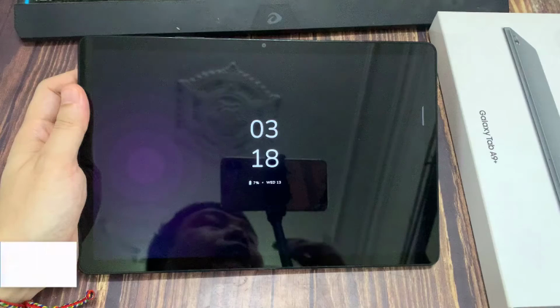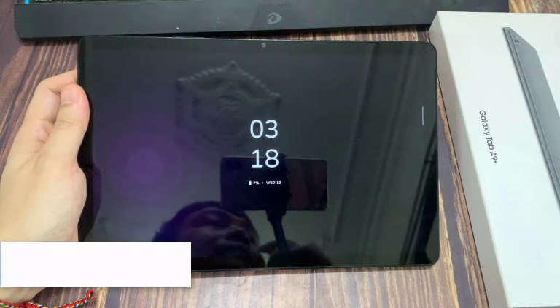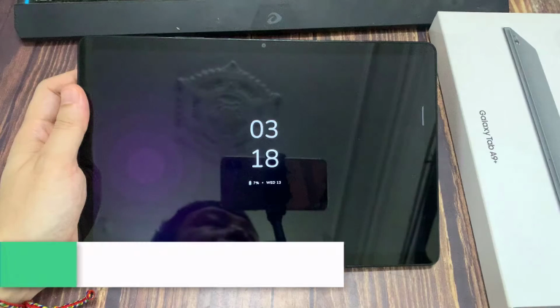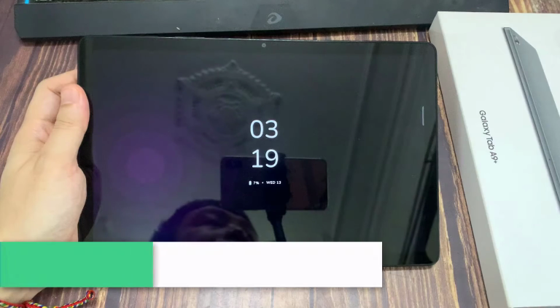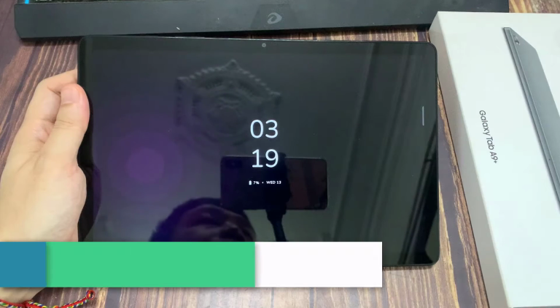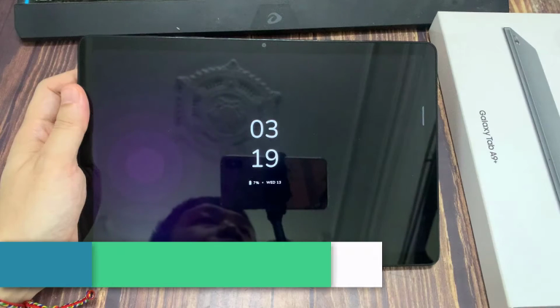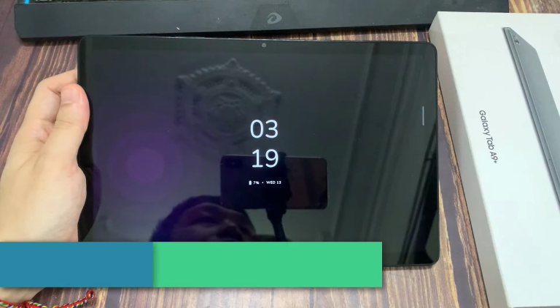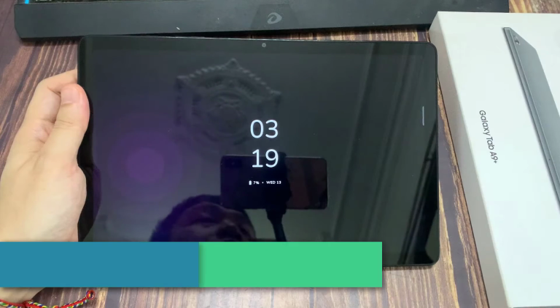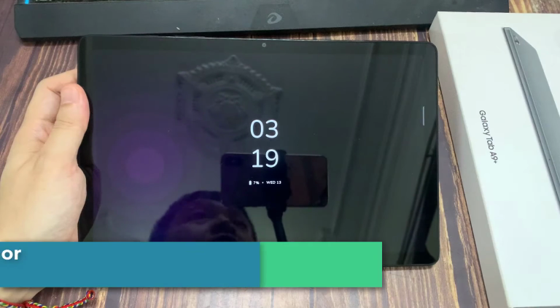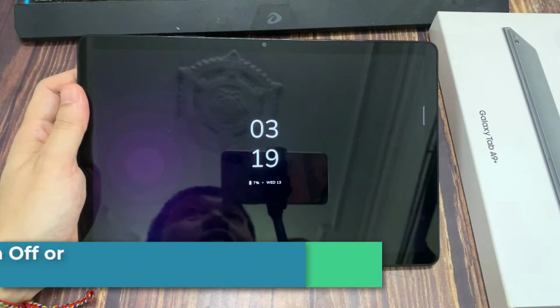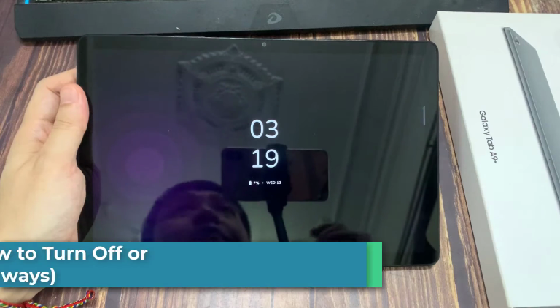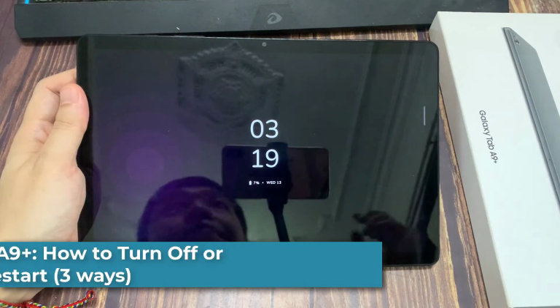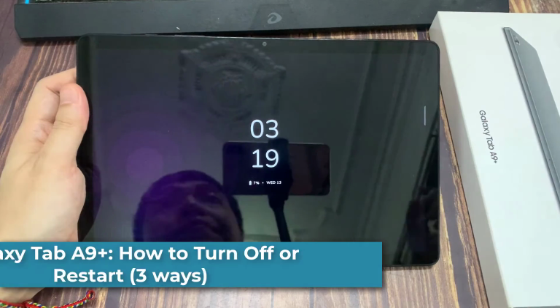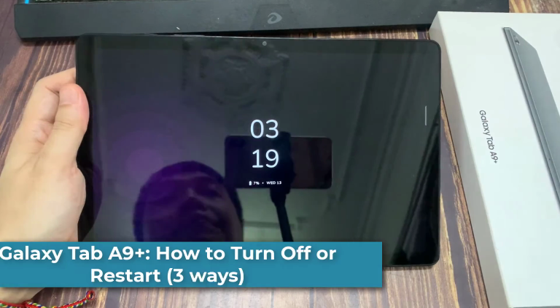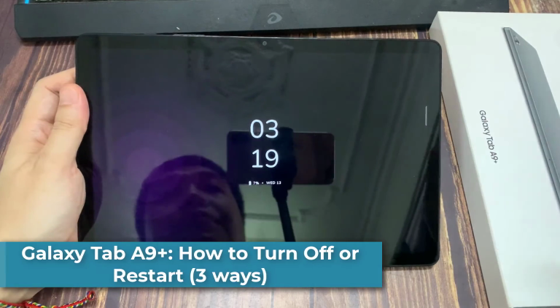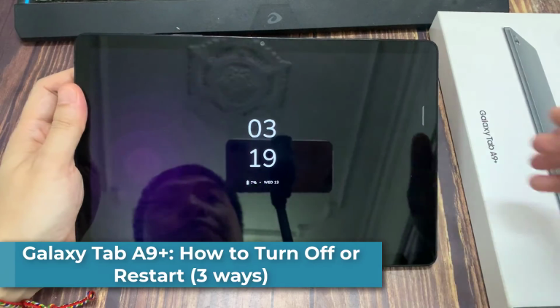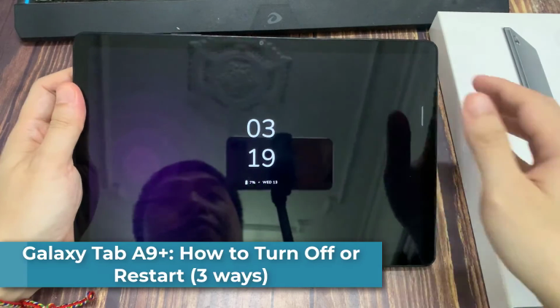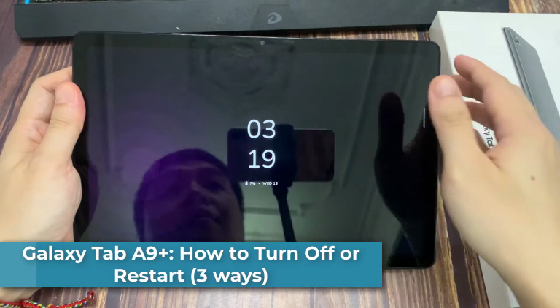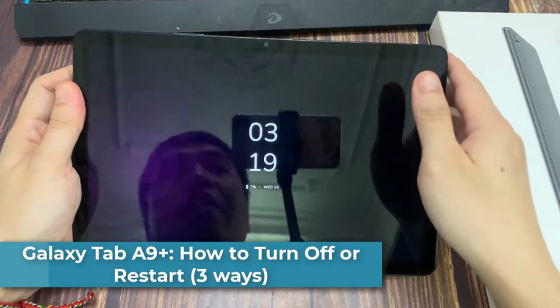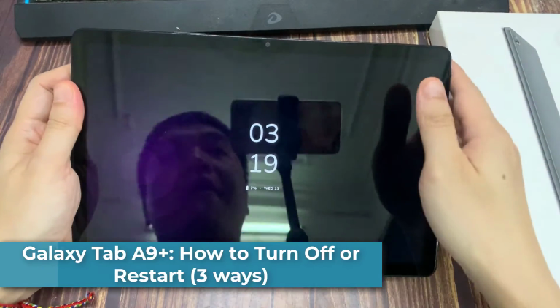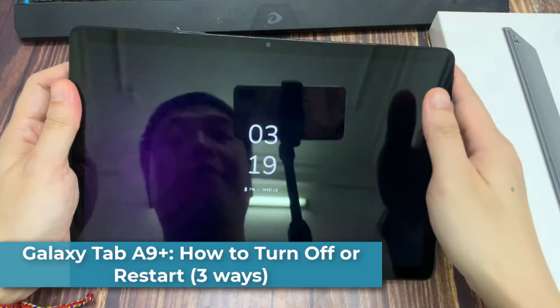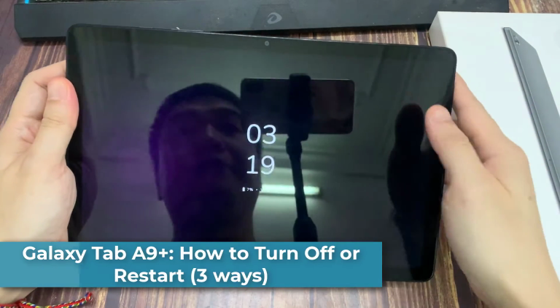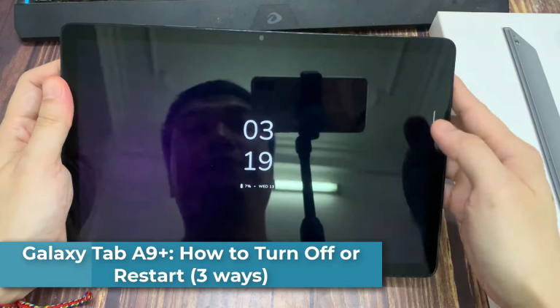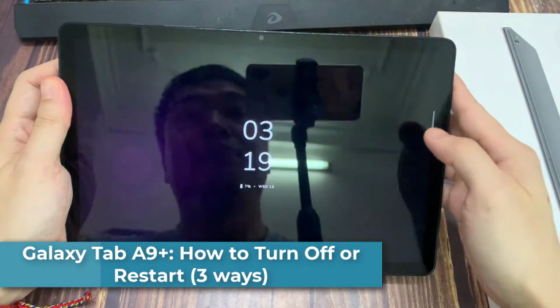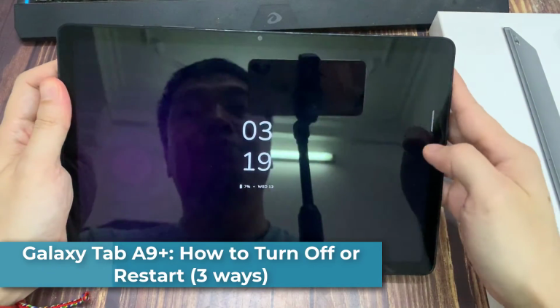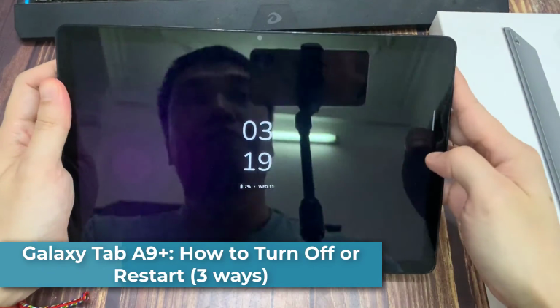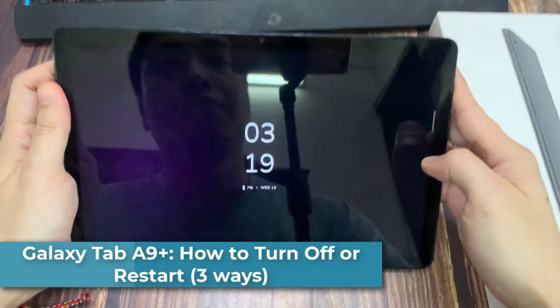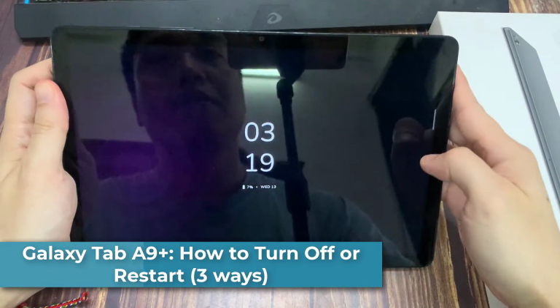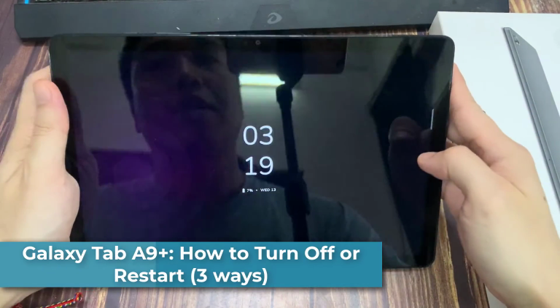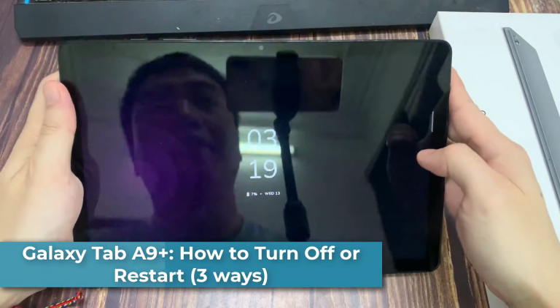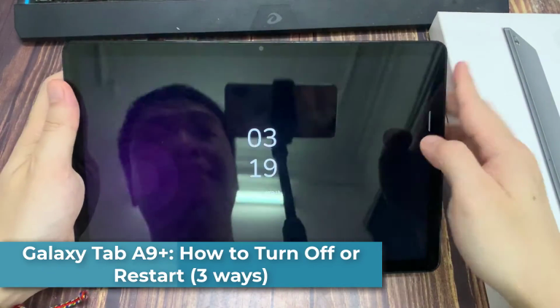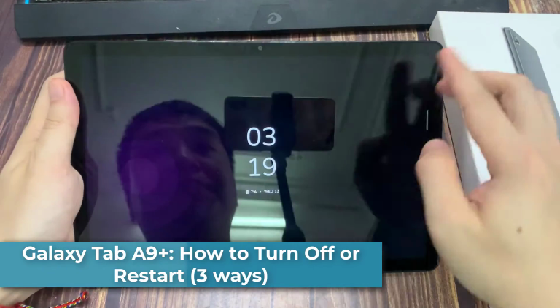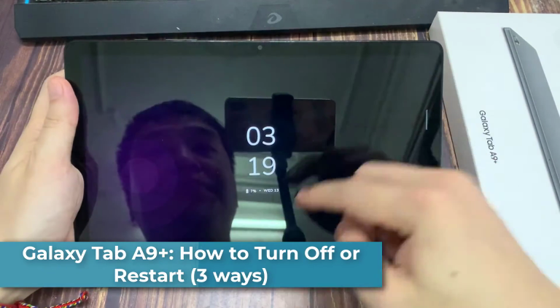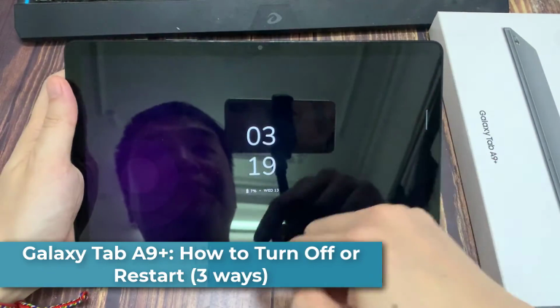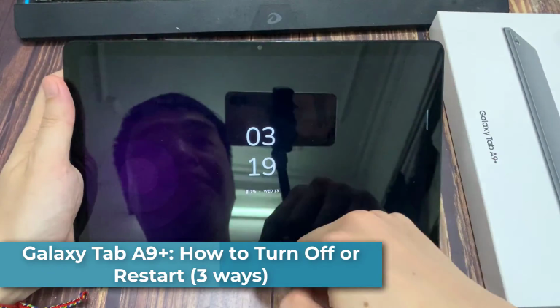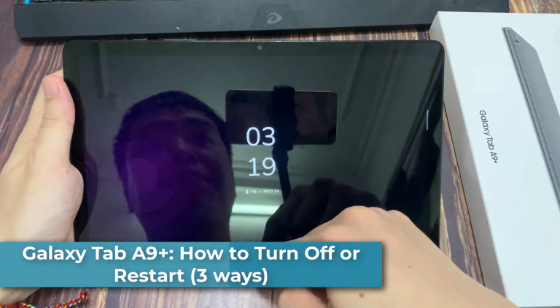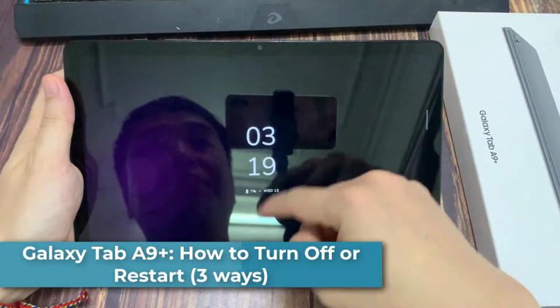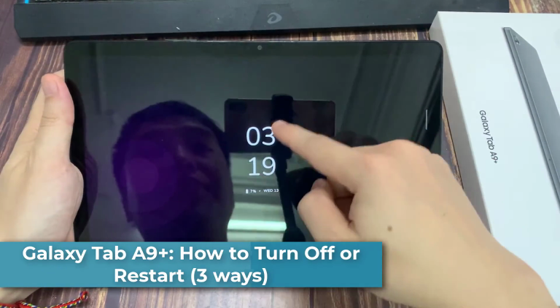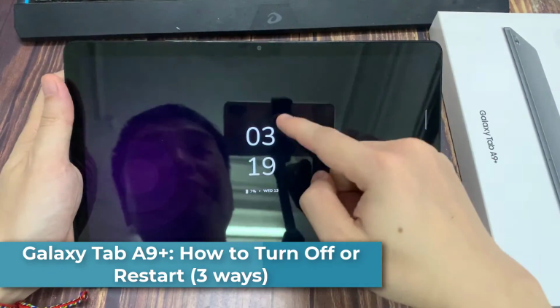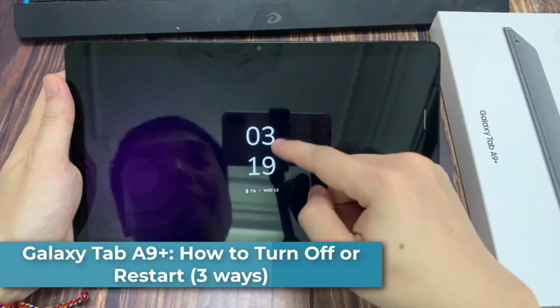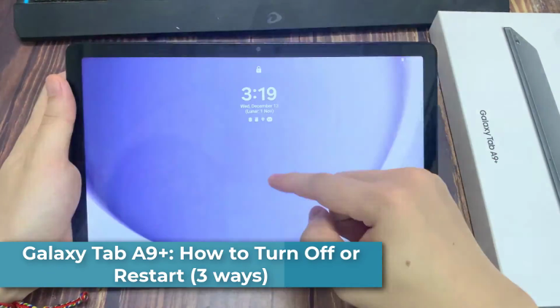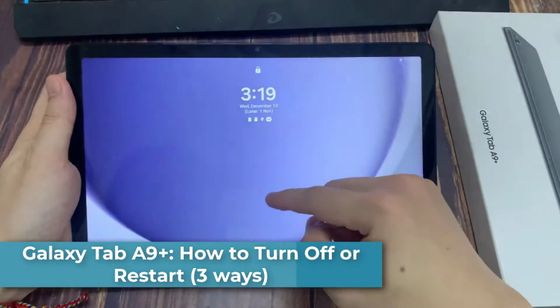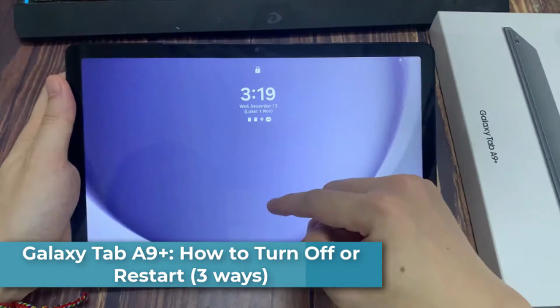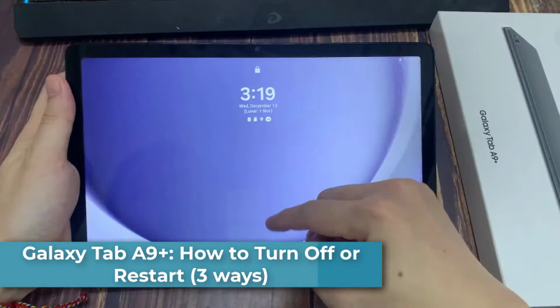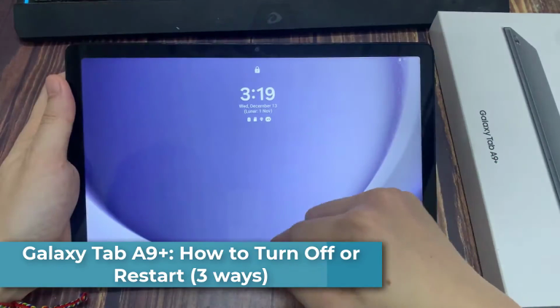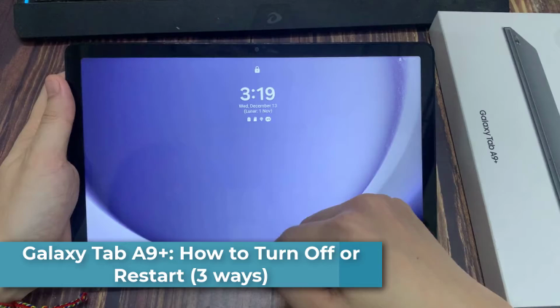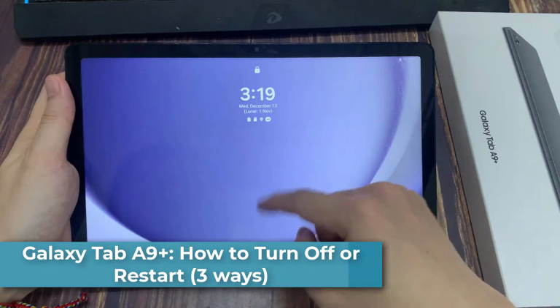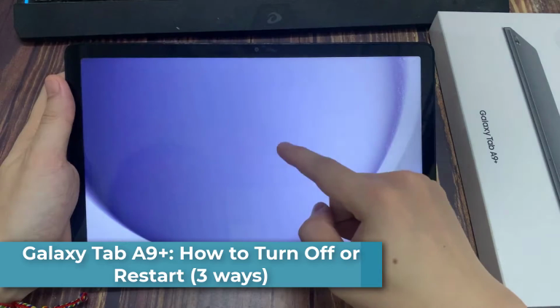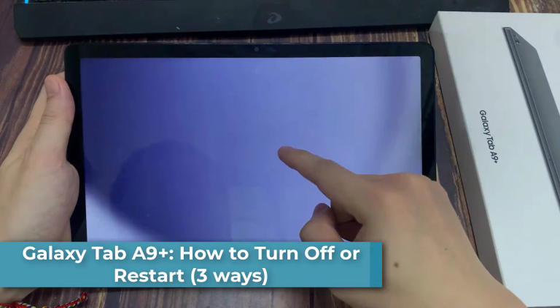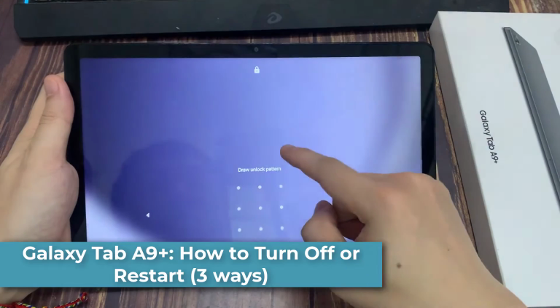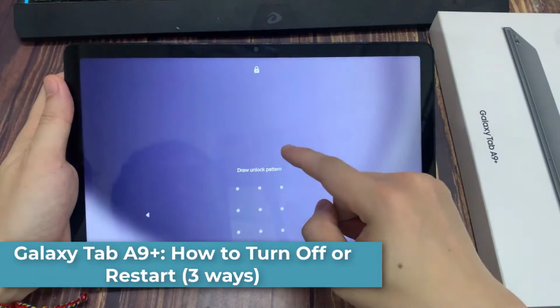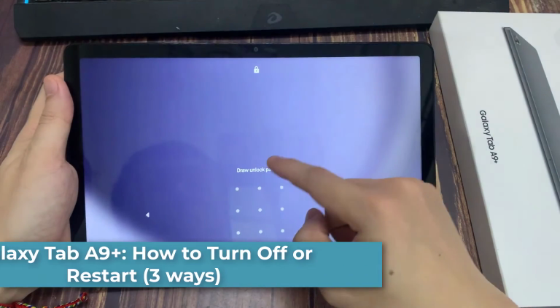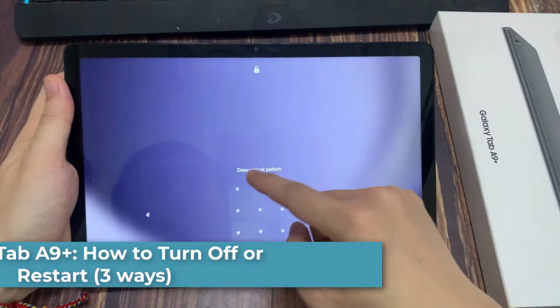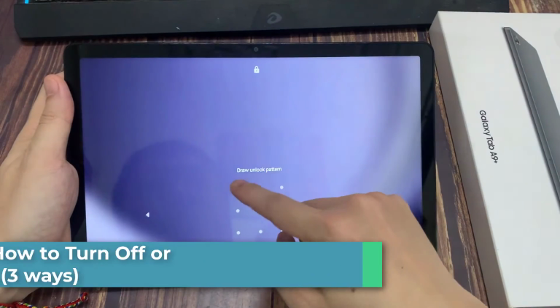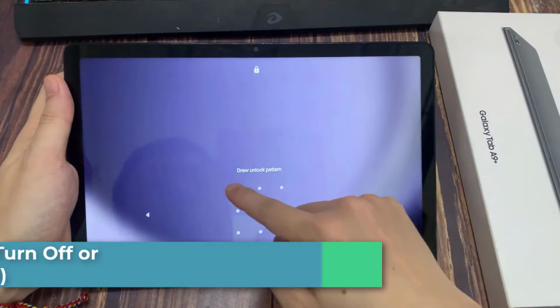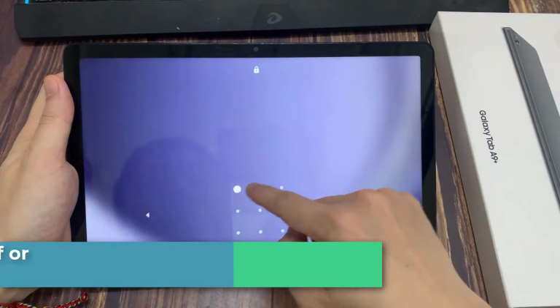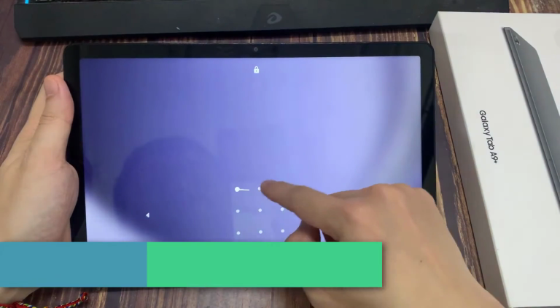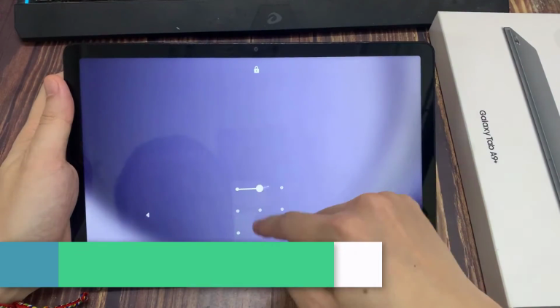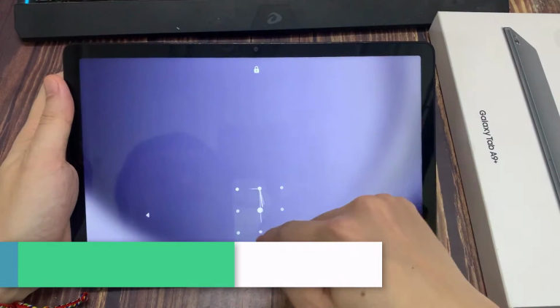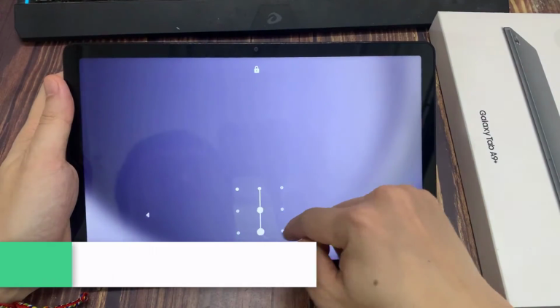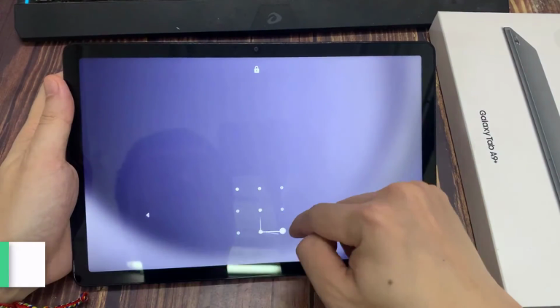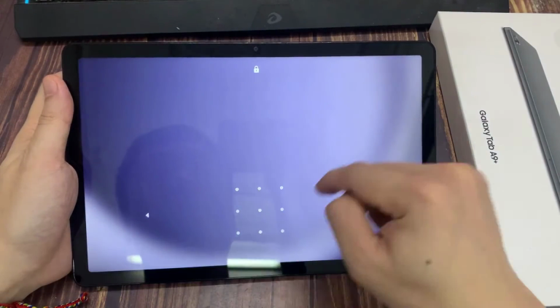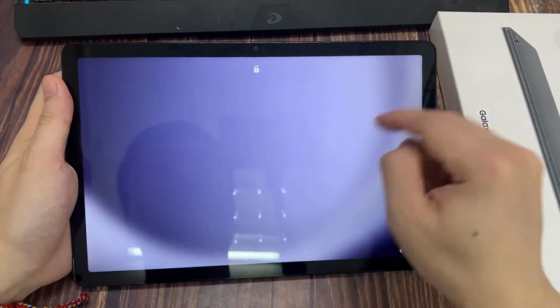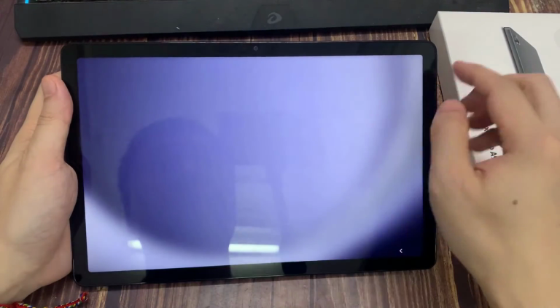Hi everyone. Here's a Samsung Galaxy Tab A9 Plus. I'm going to show you five ways how you can power off or restart.